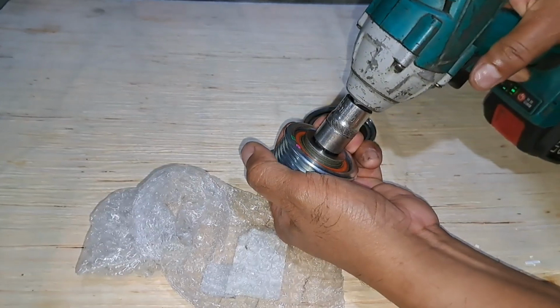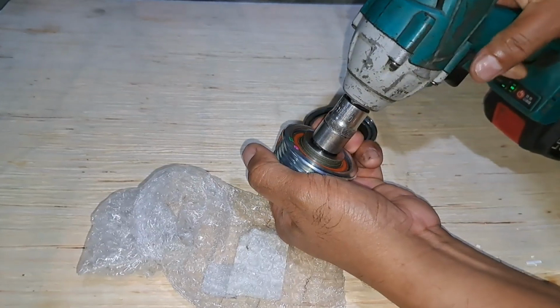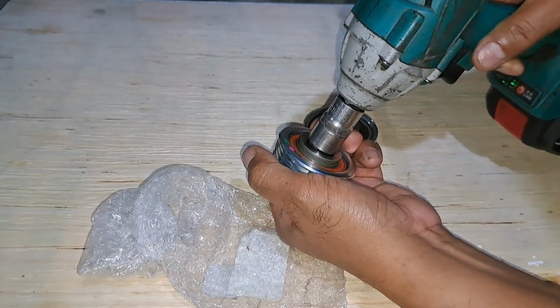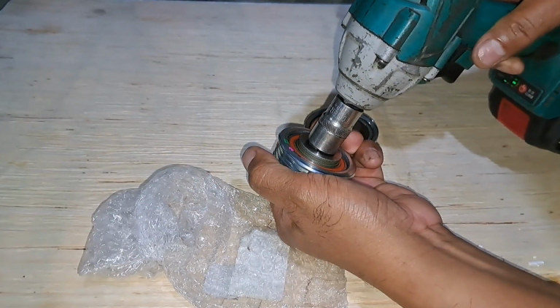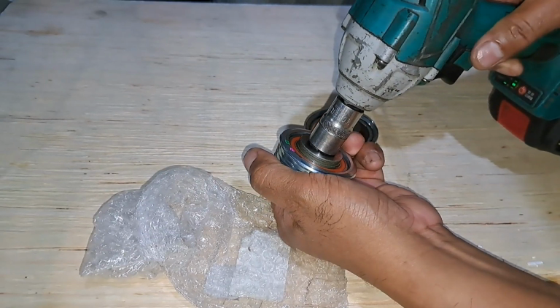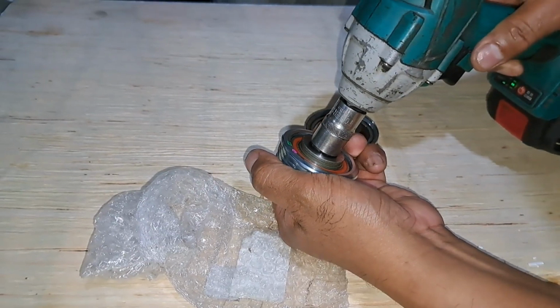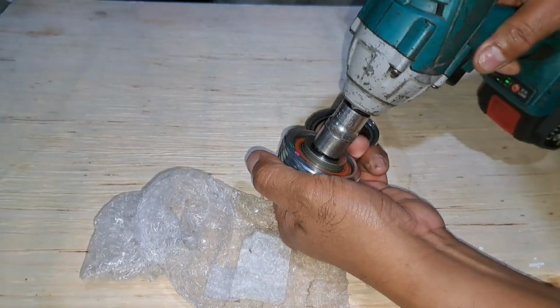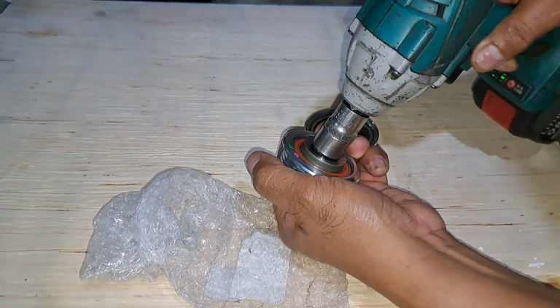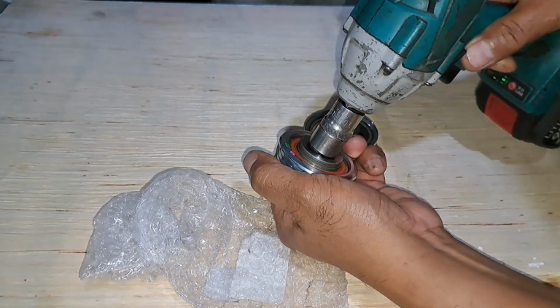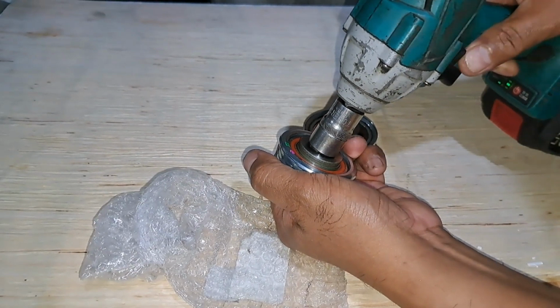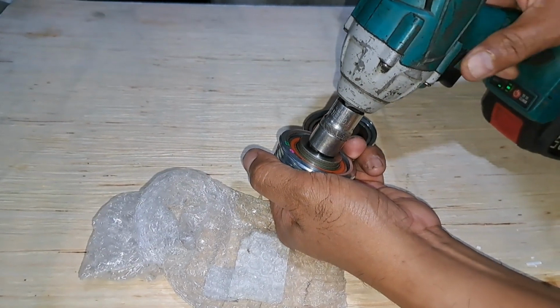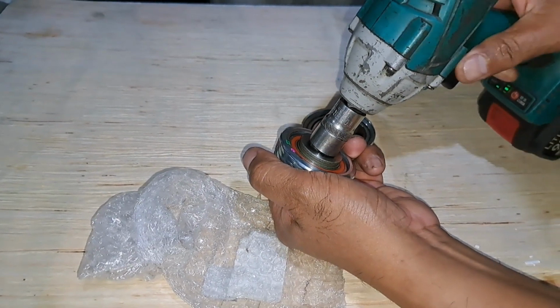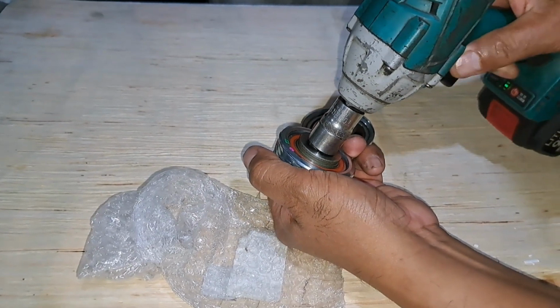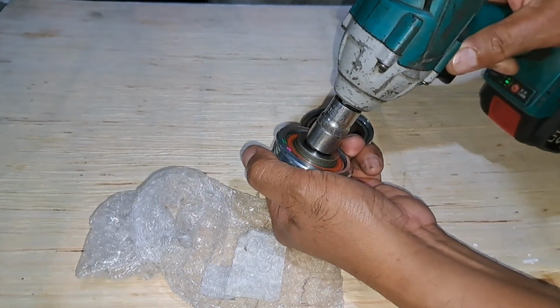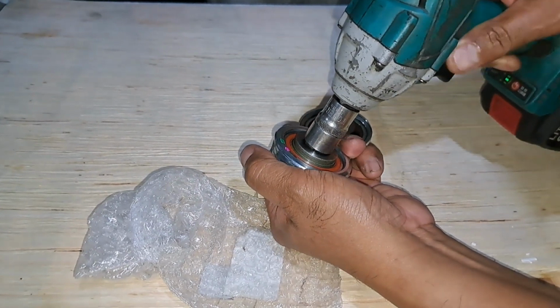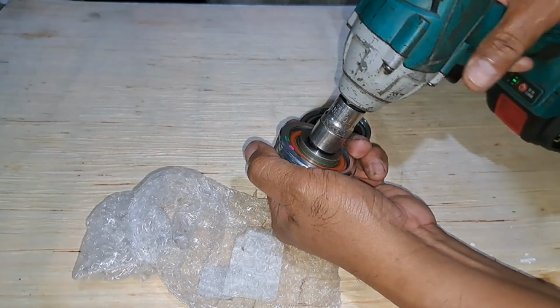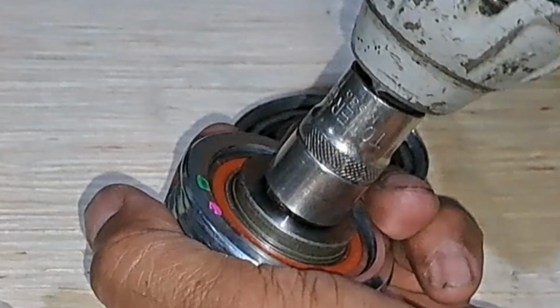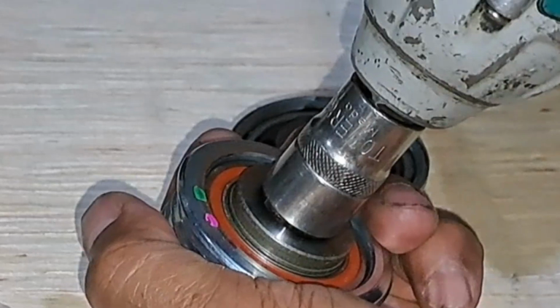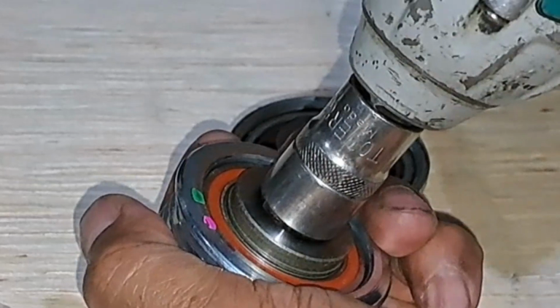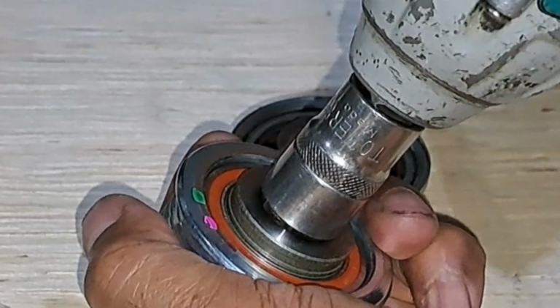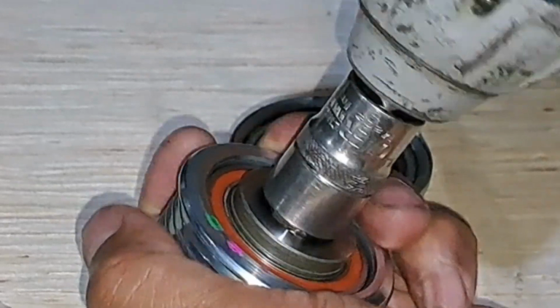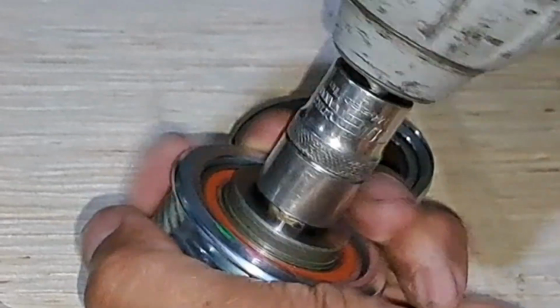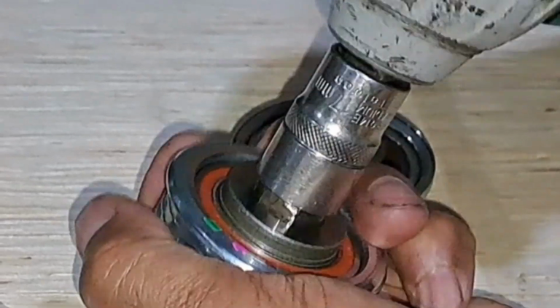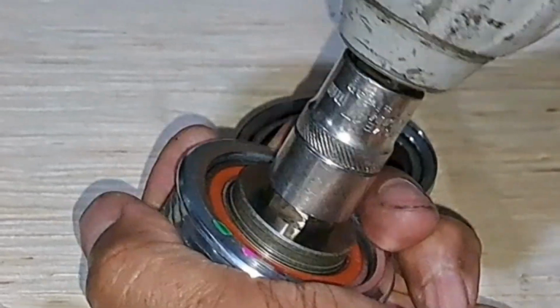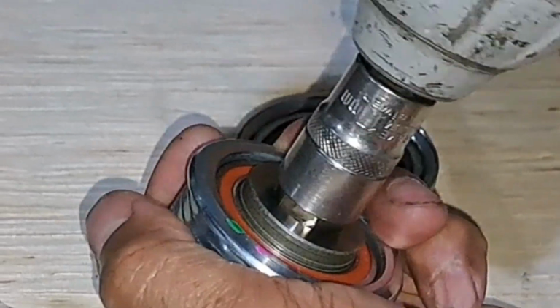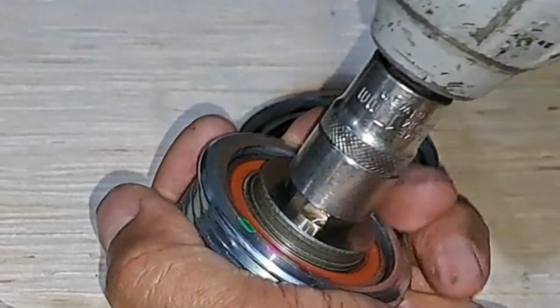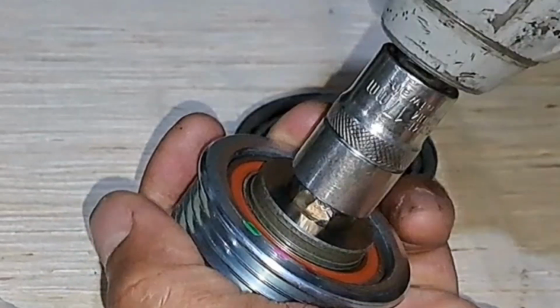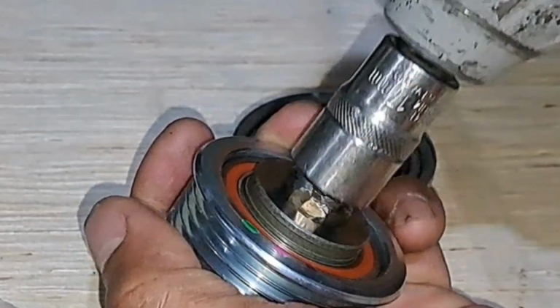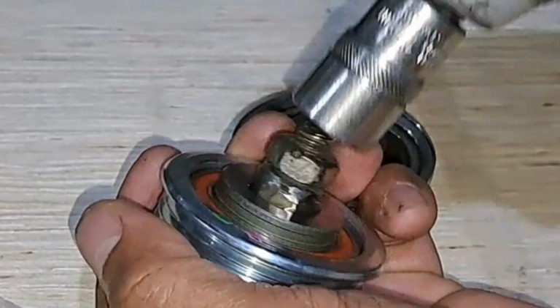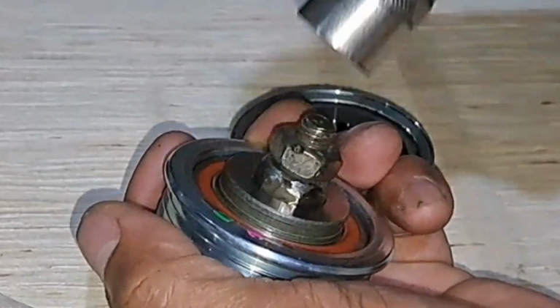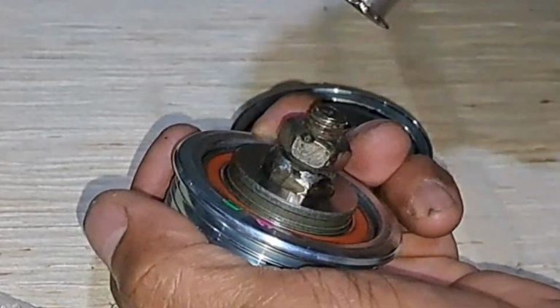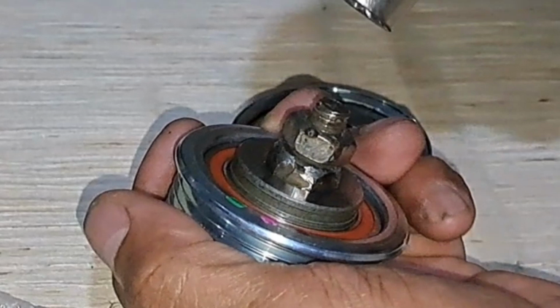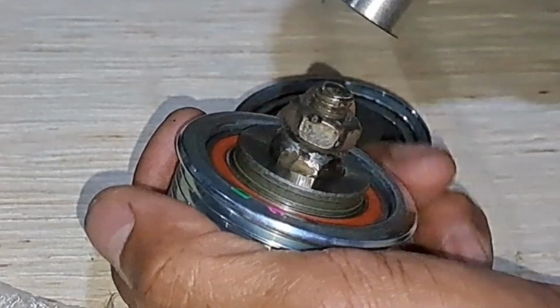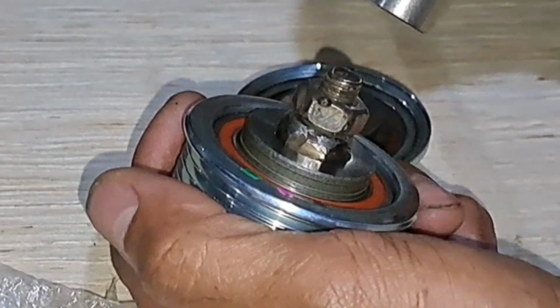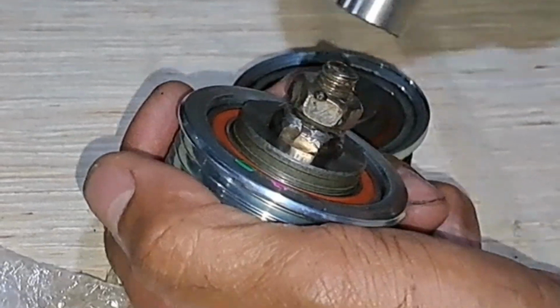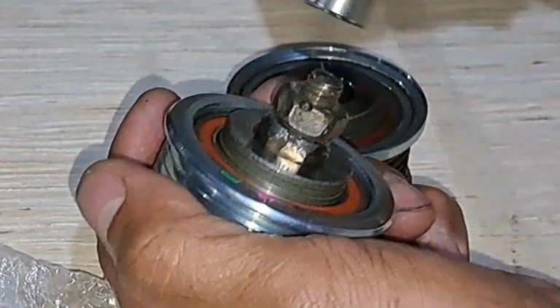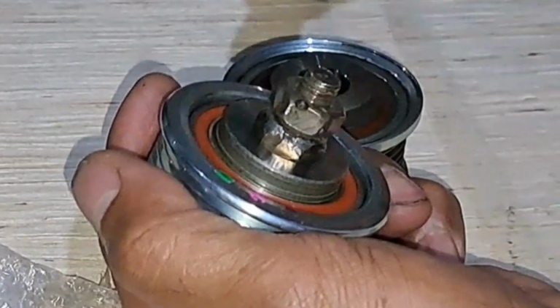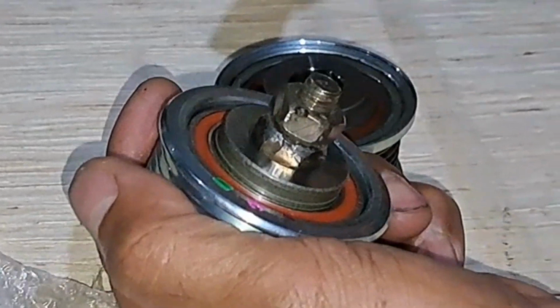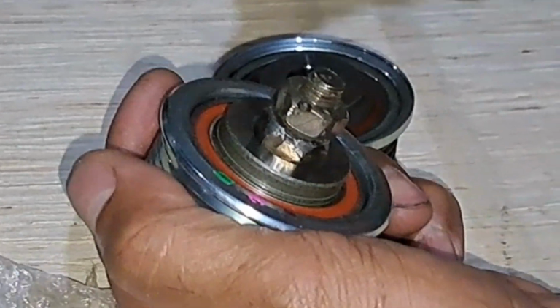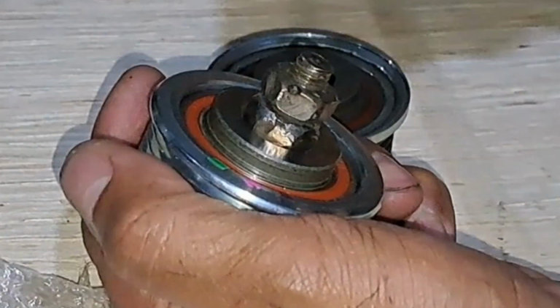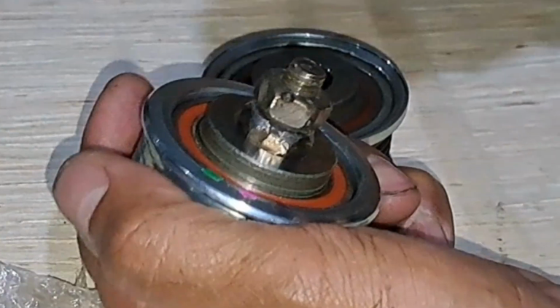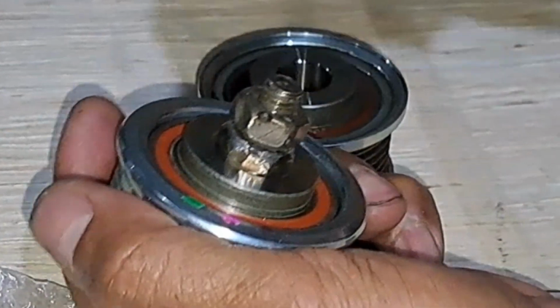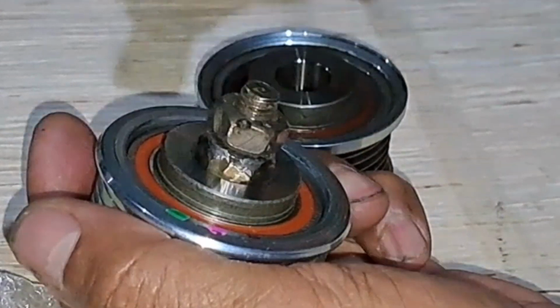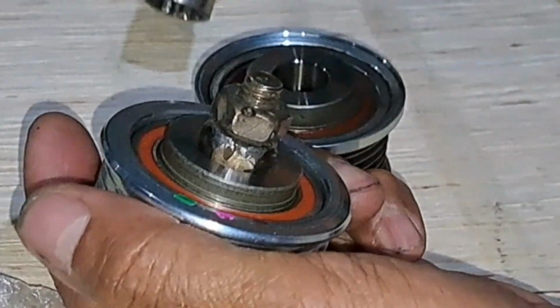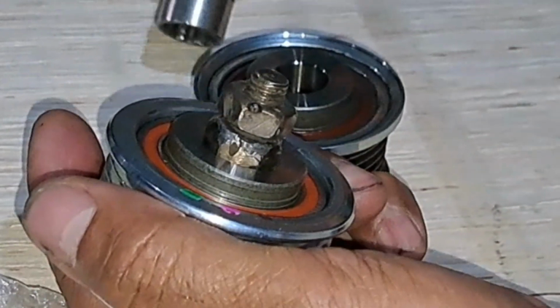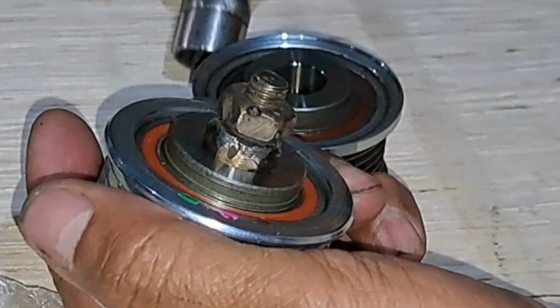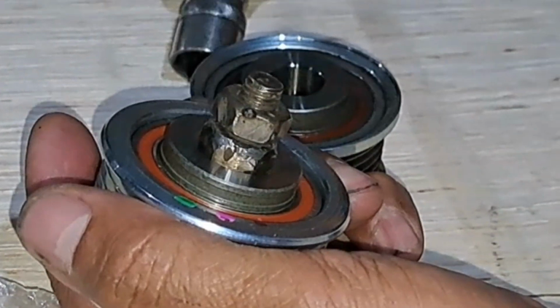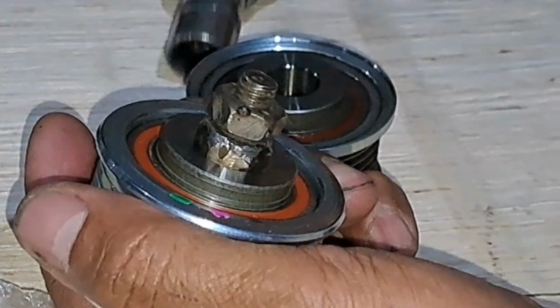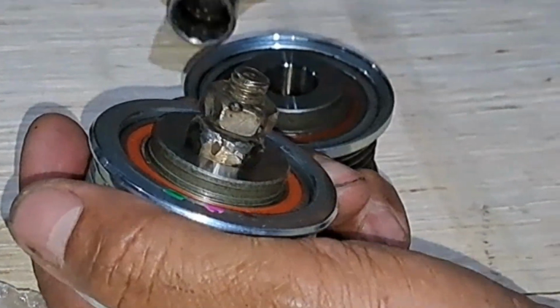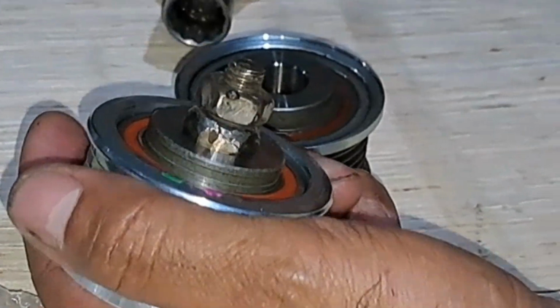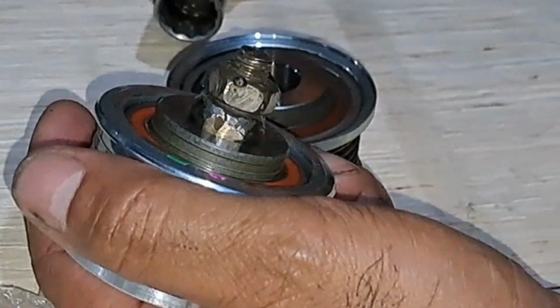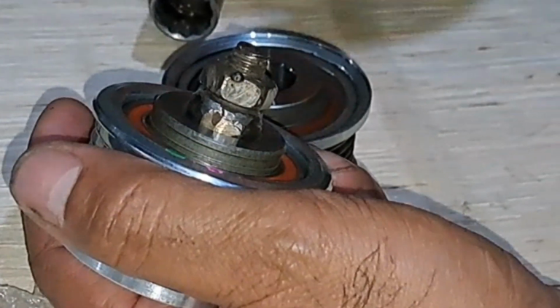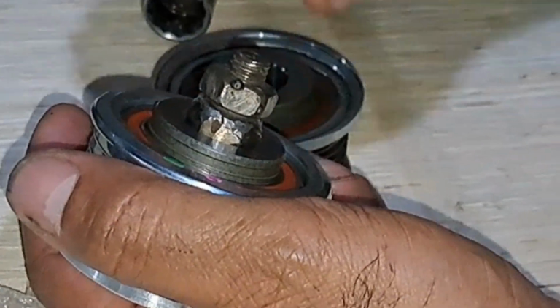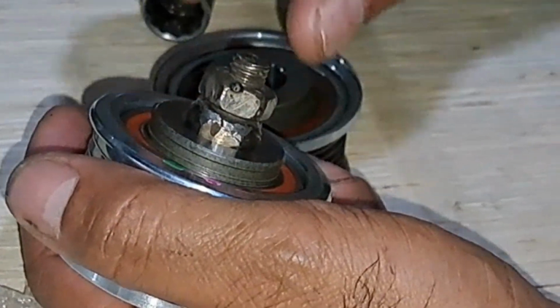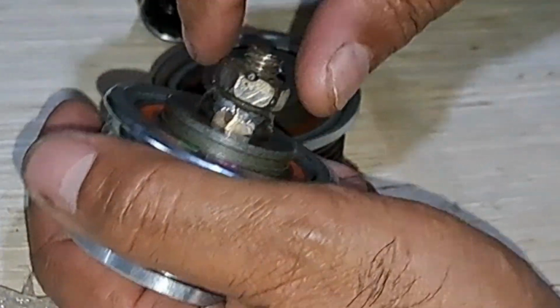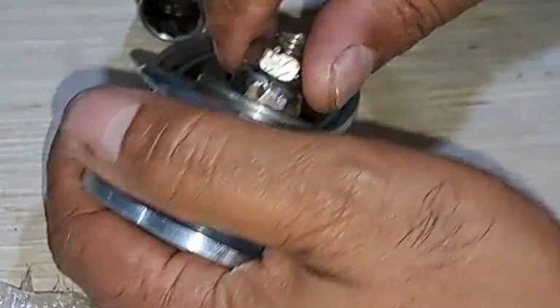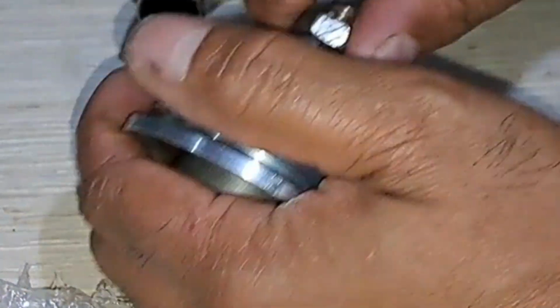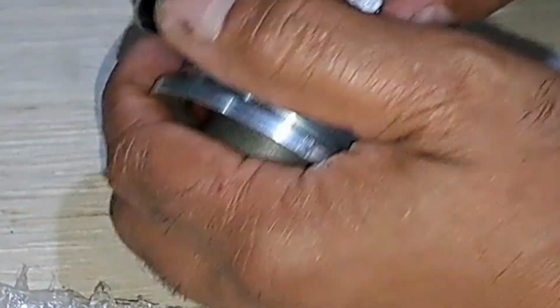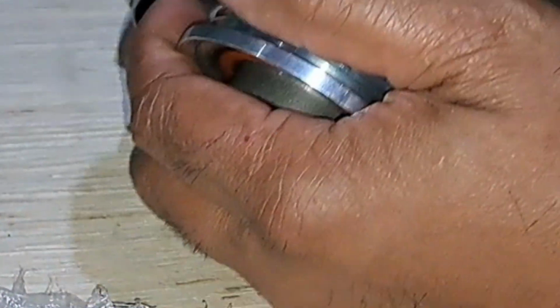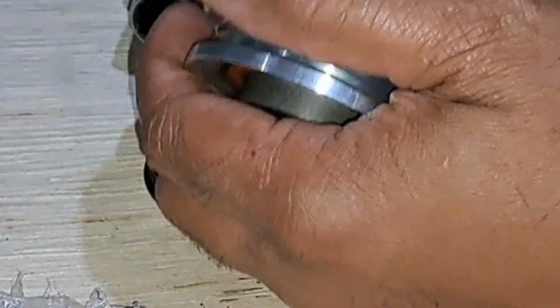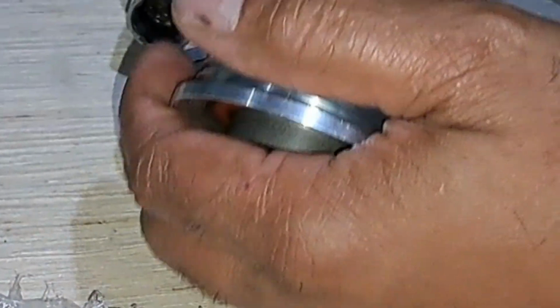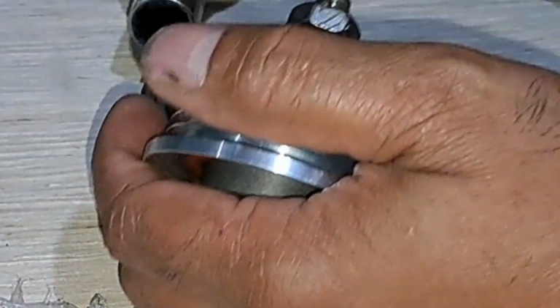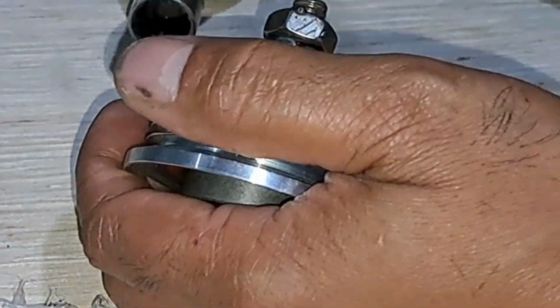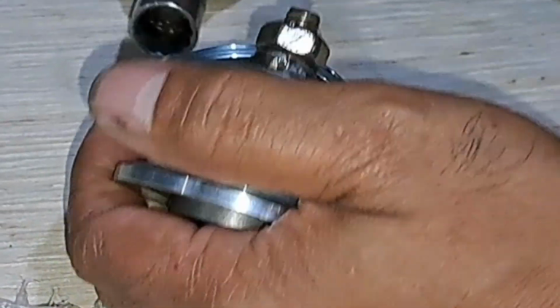Now we check the new alternator pulley. When turning to the left, the pulley is locked because the freewheel lock of the pulley is working.